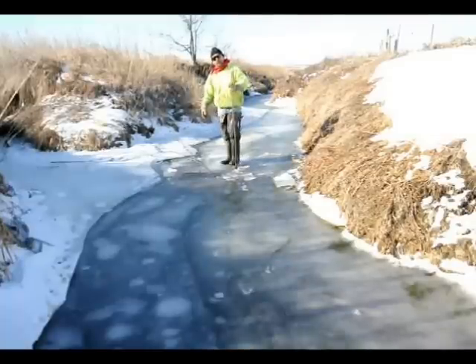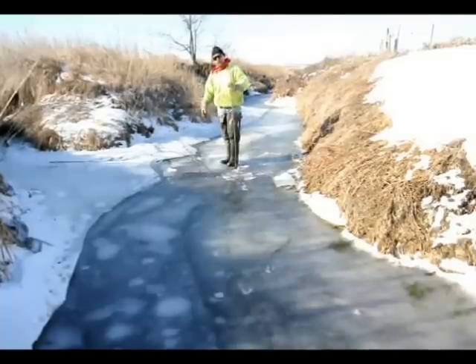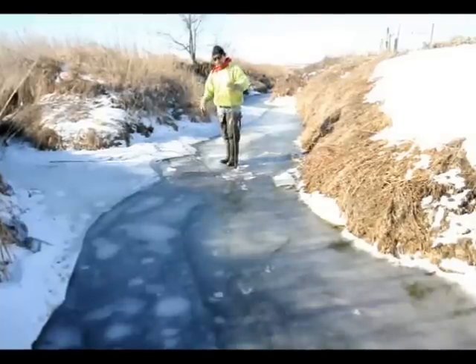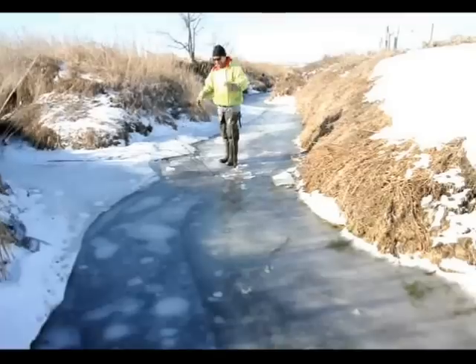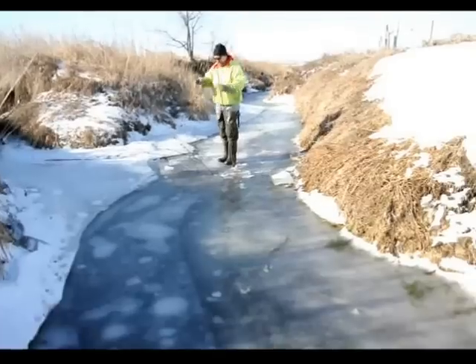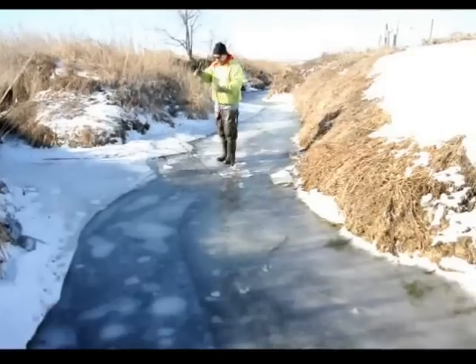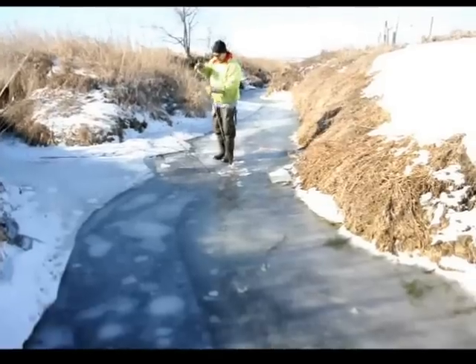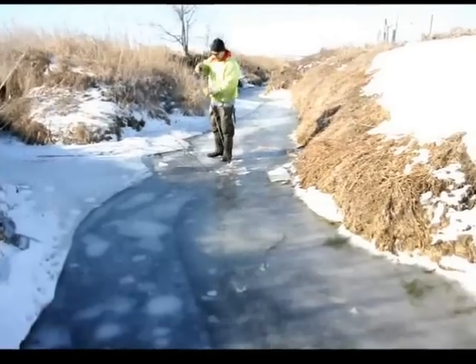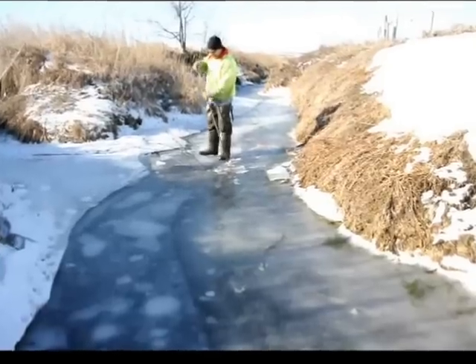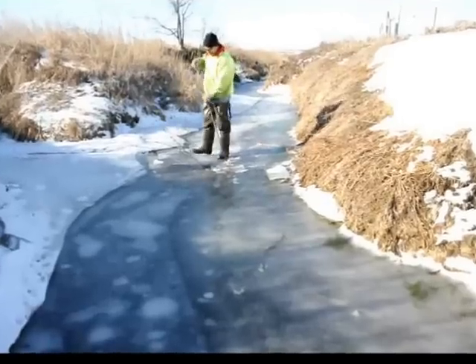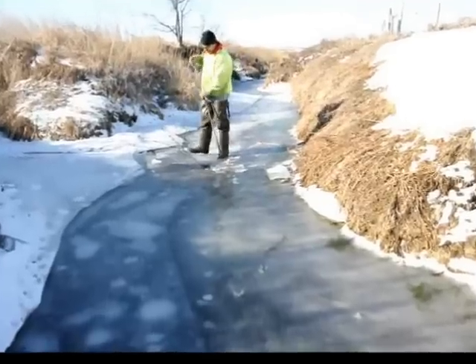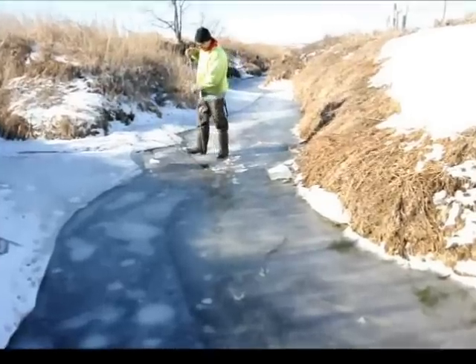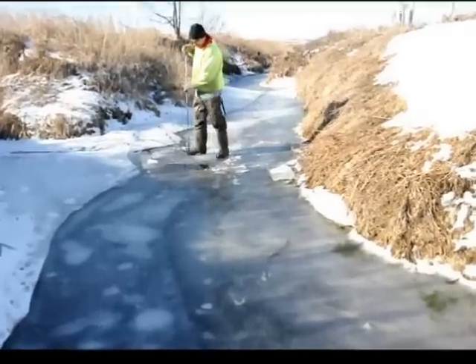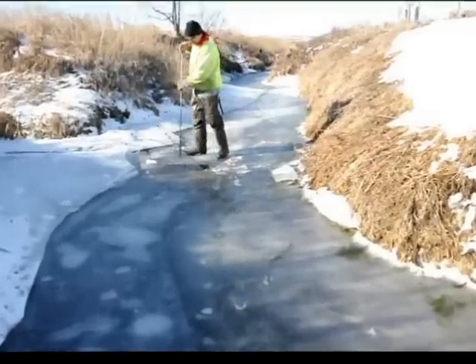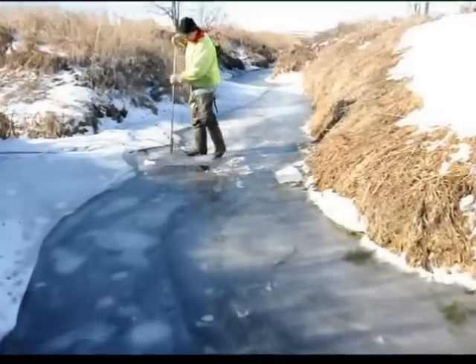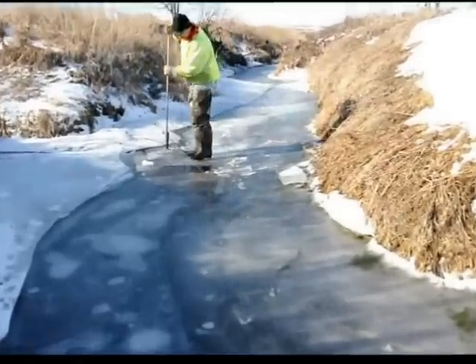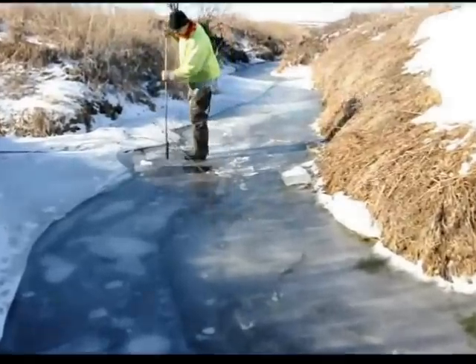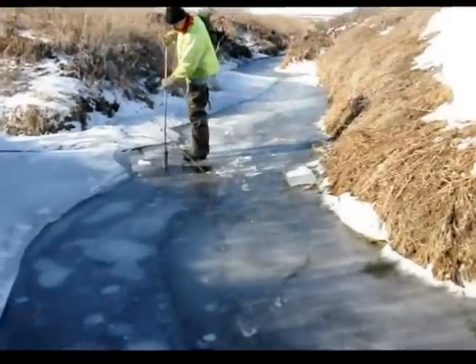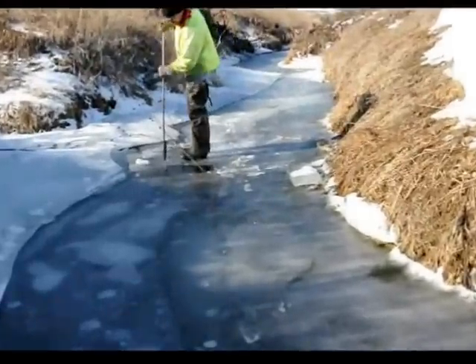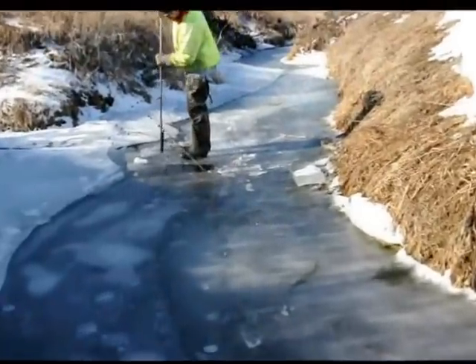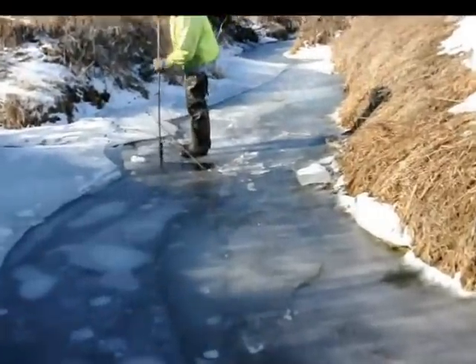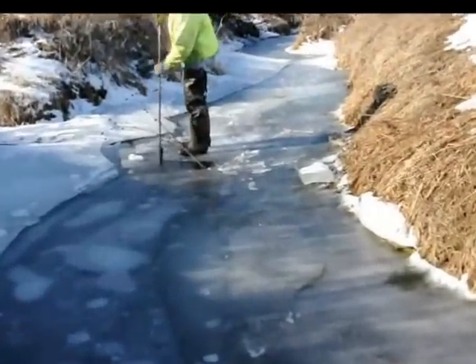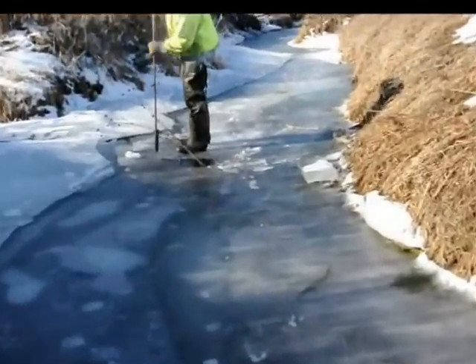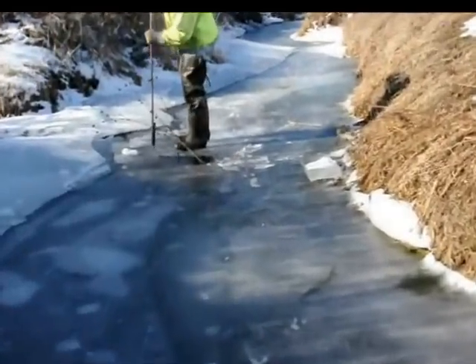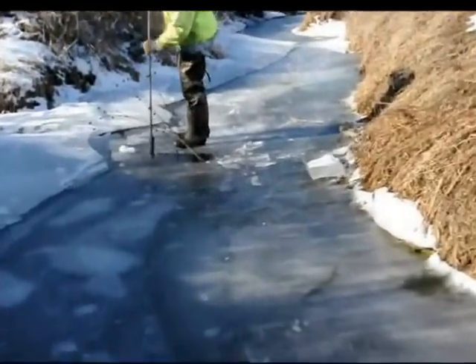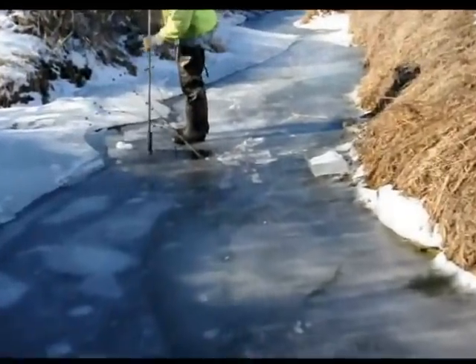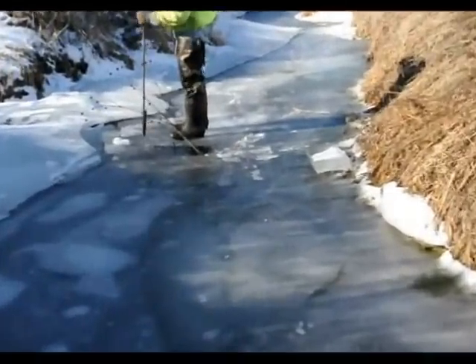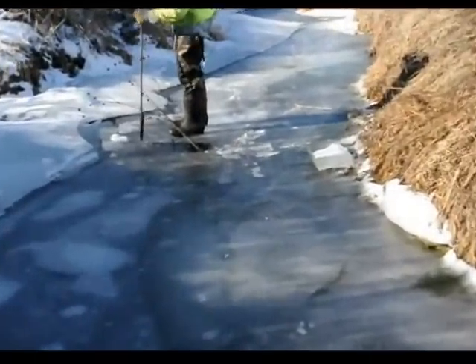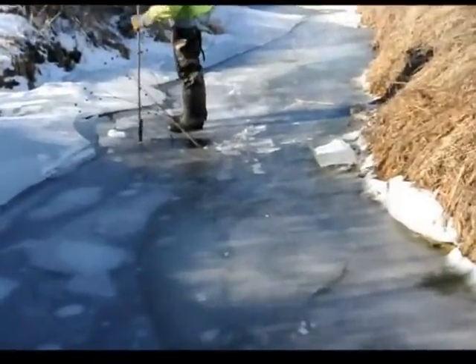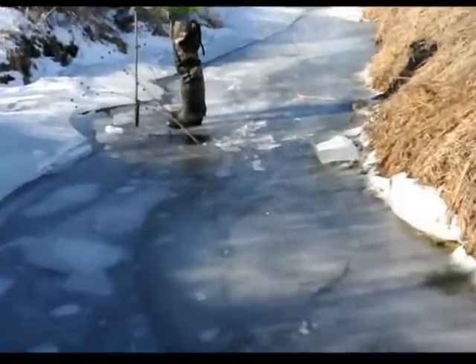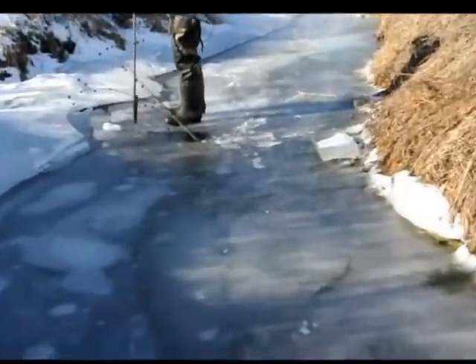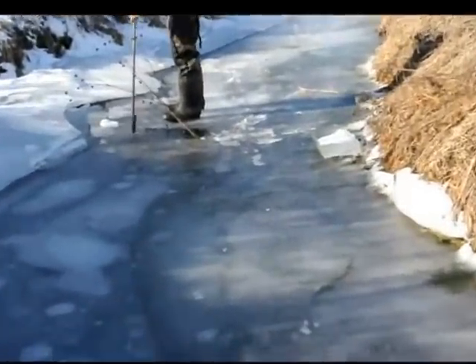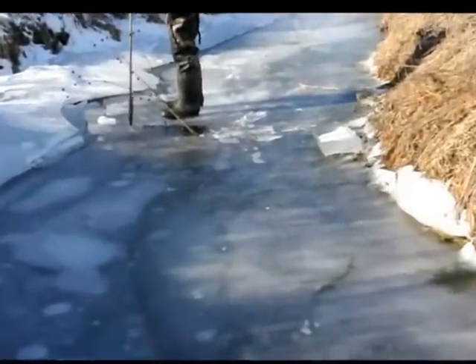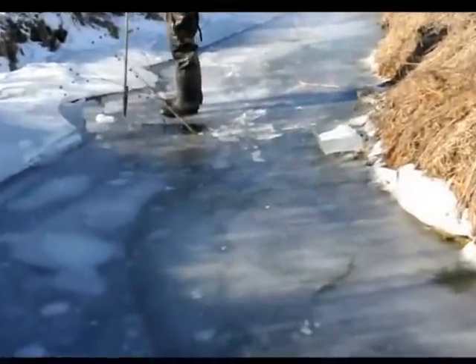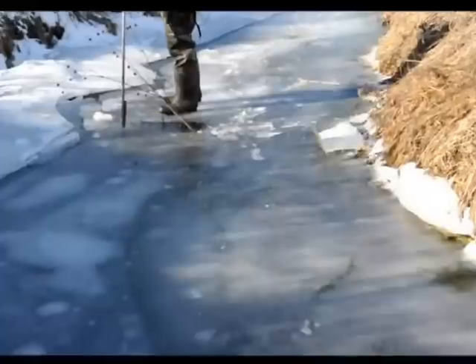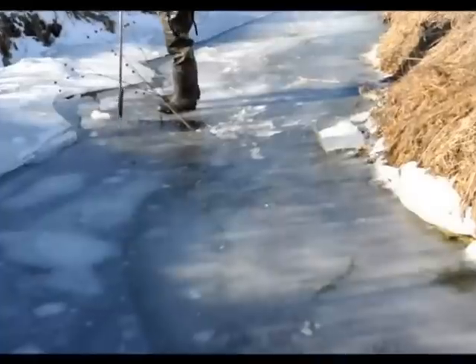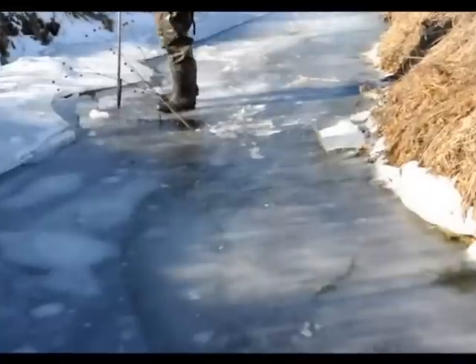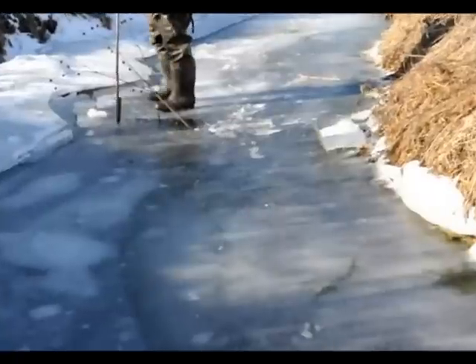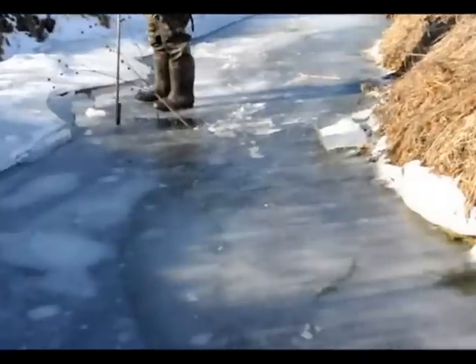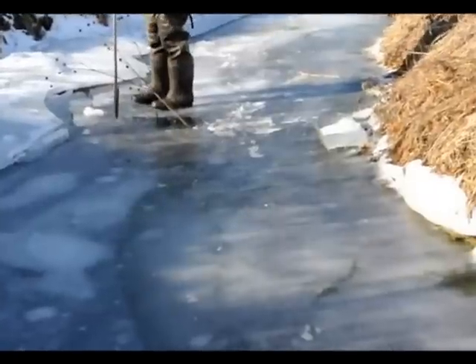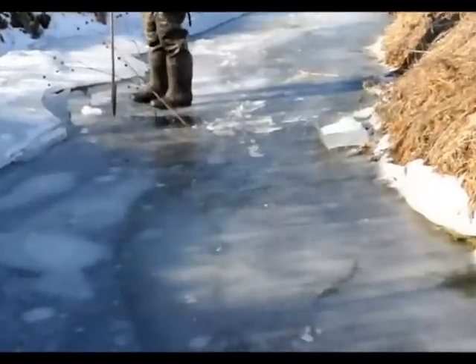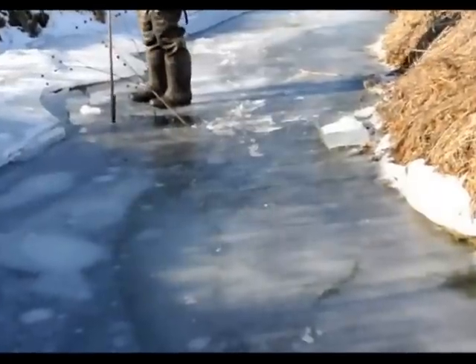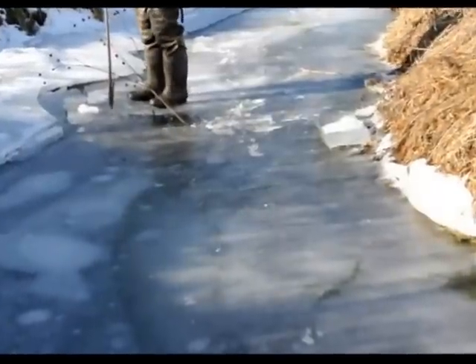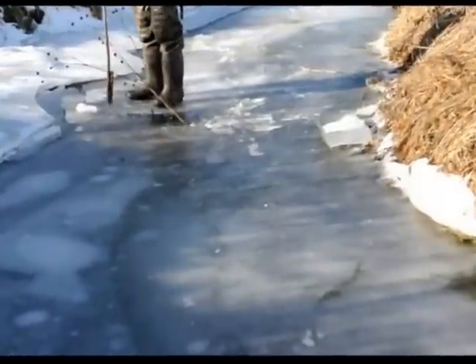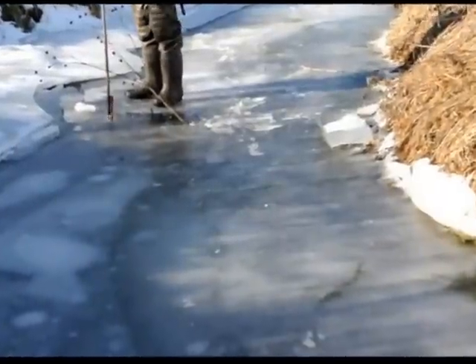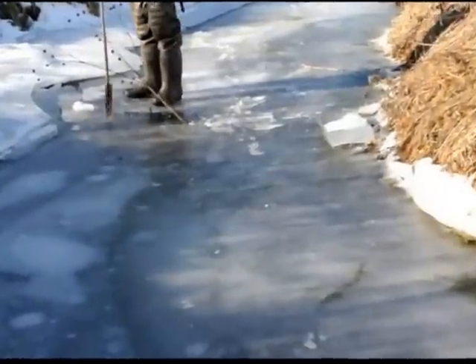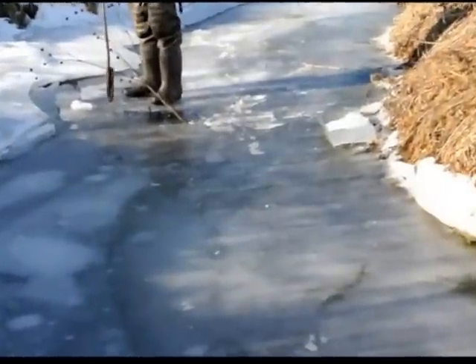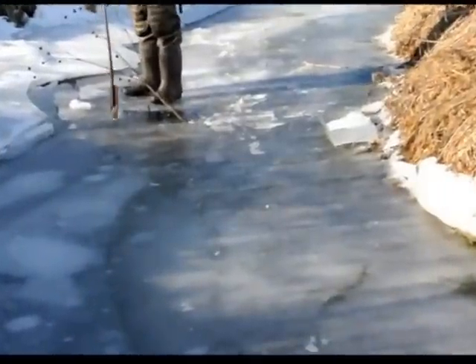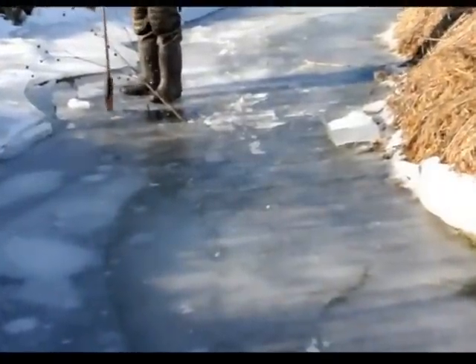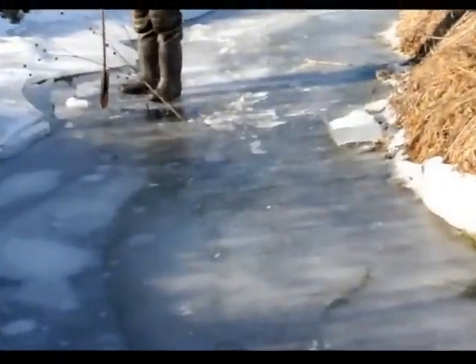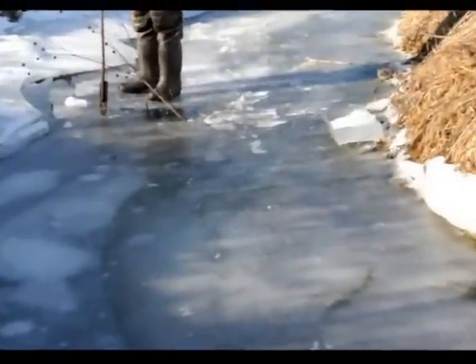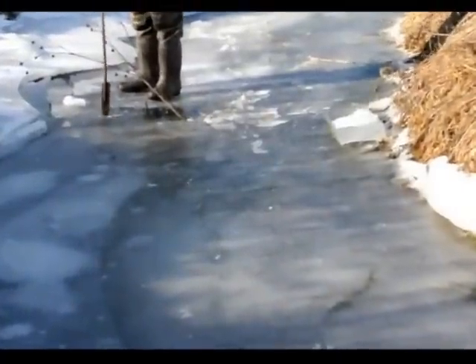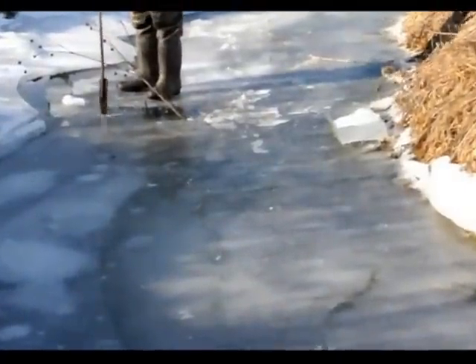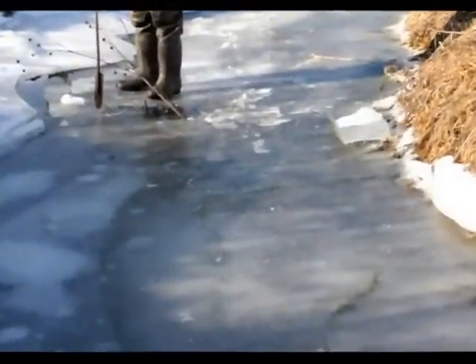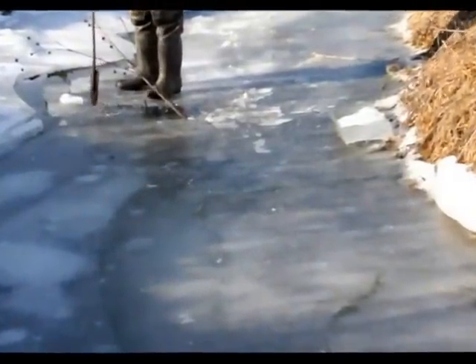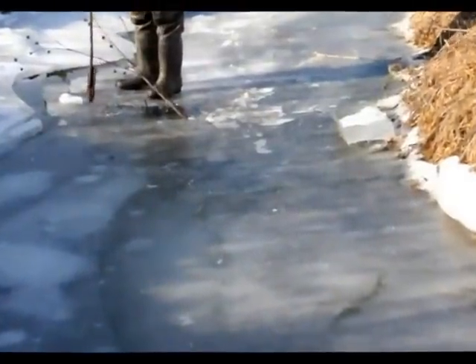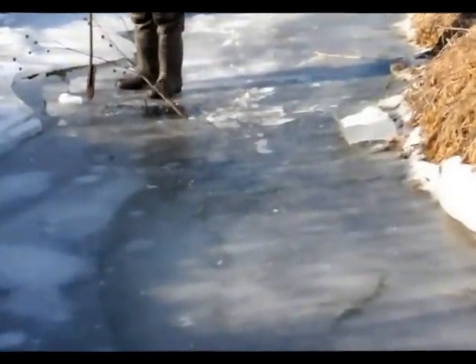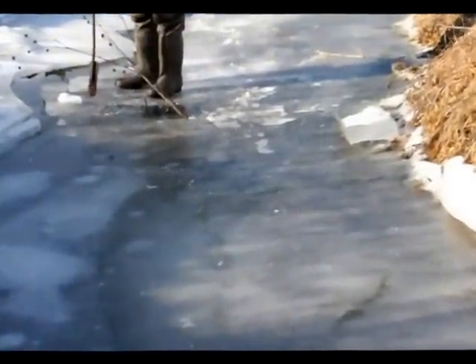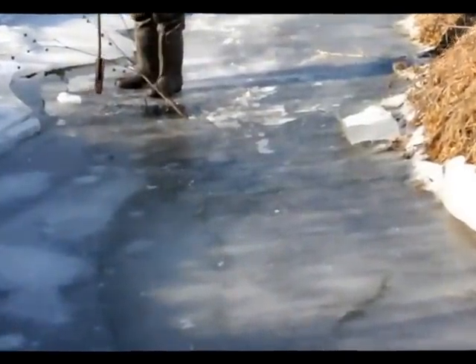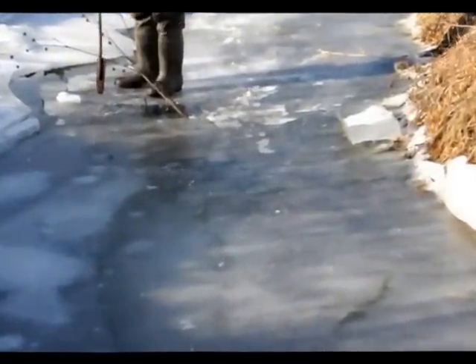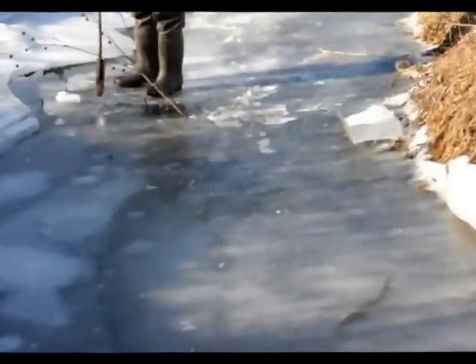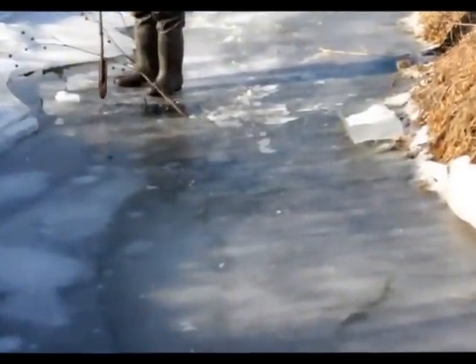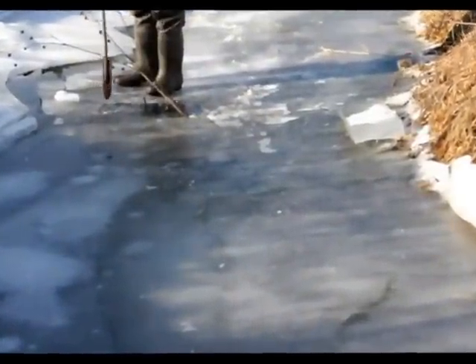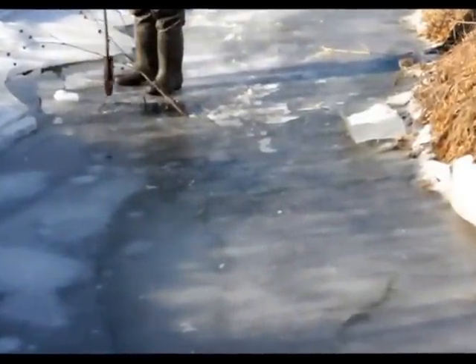I just chopped around the outside of what I cut with the saw. Let's chop into it and see what we got.